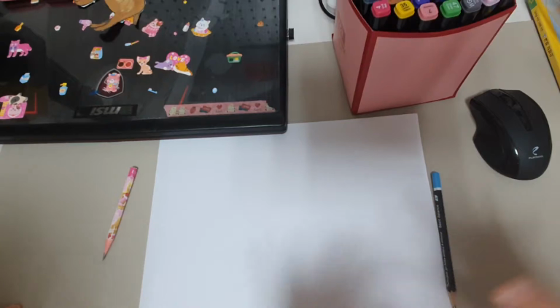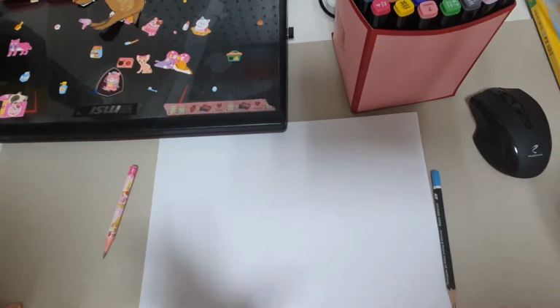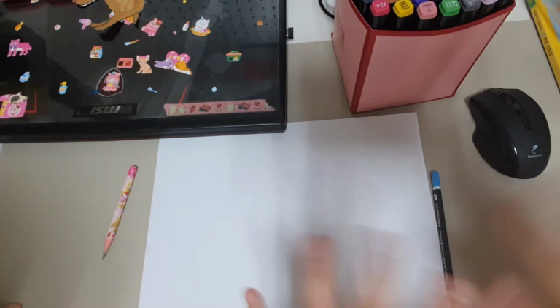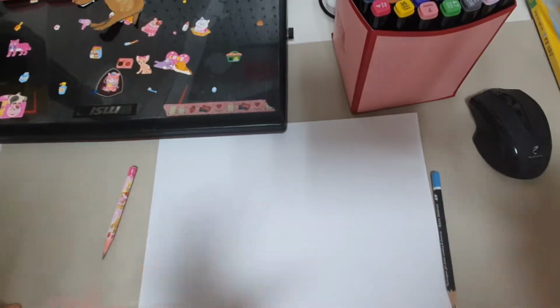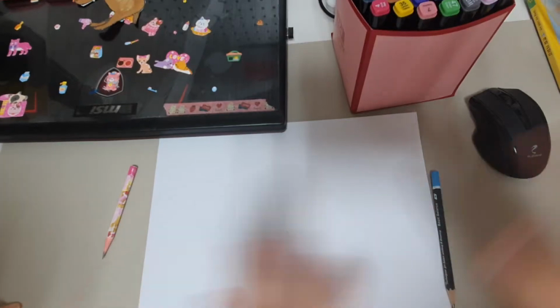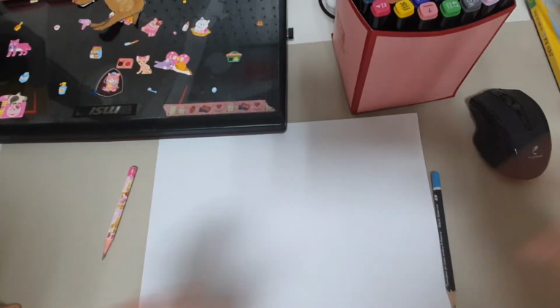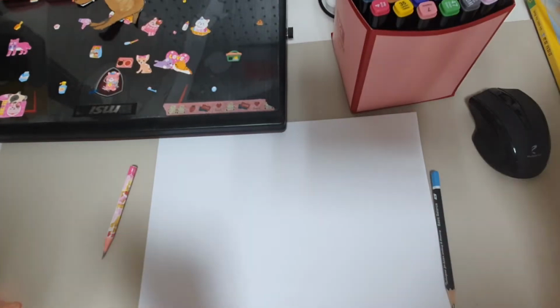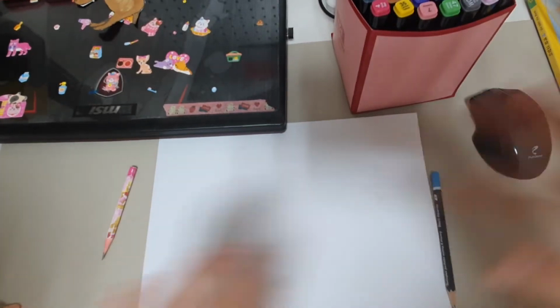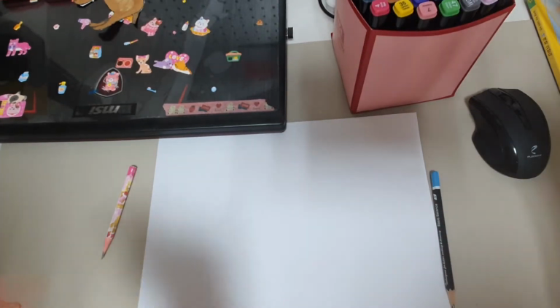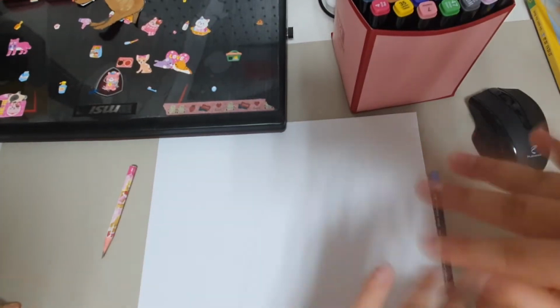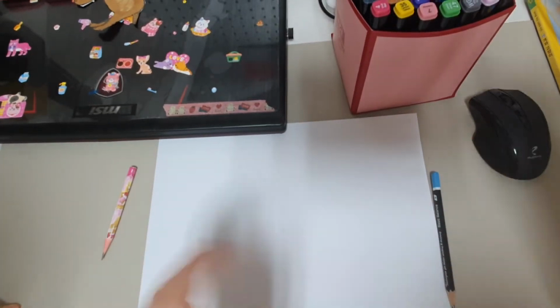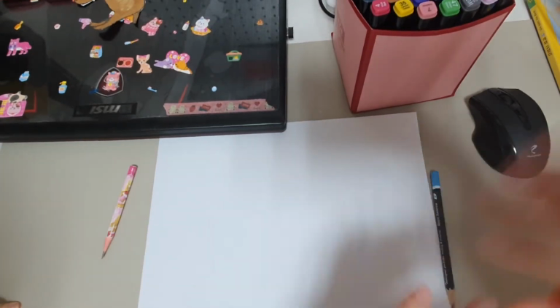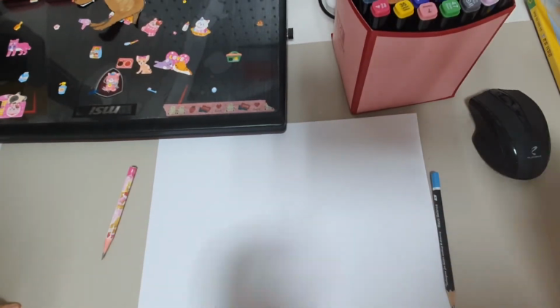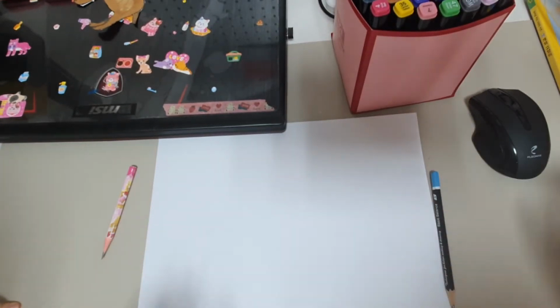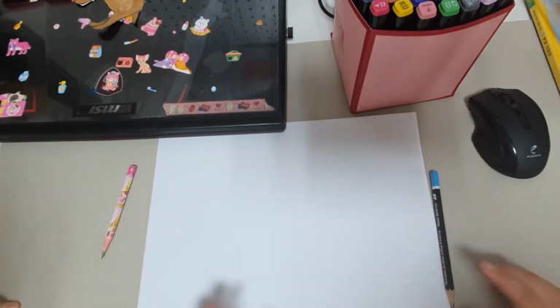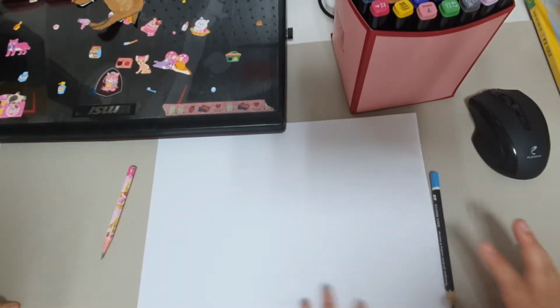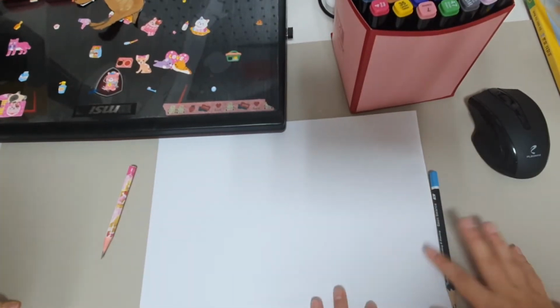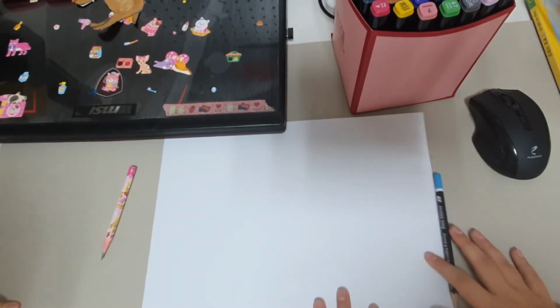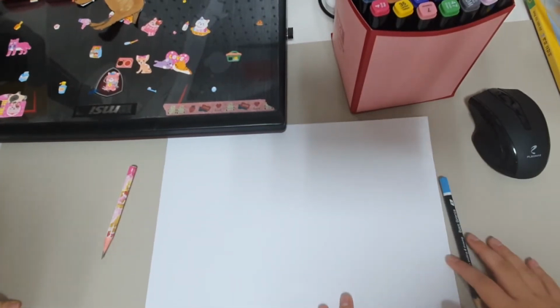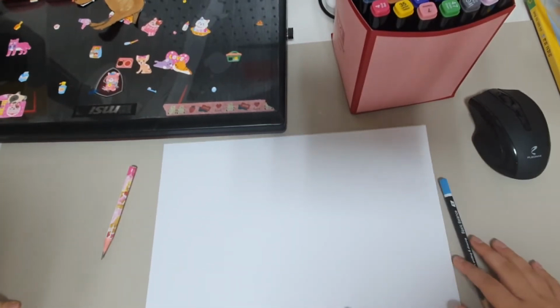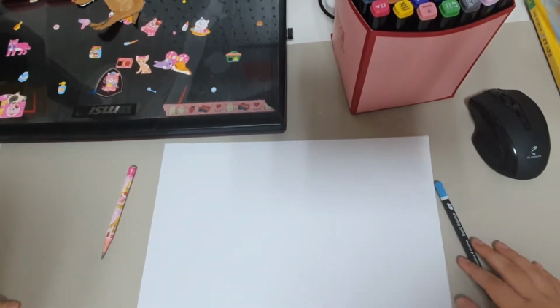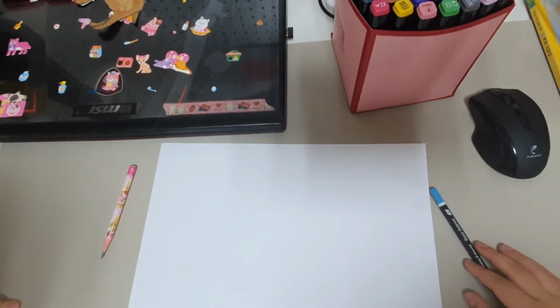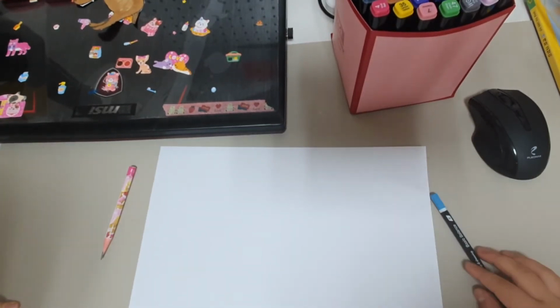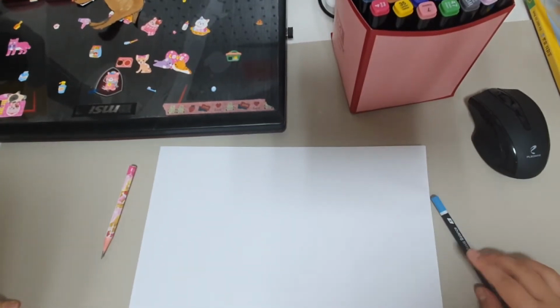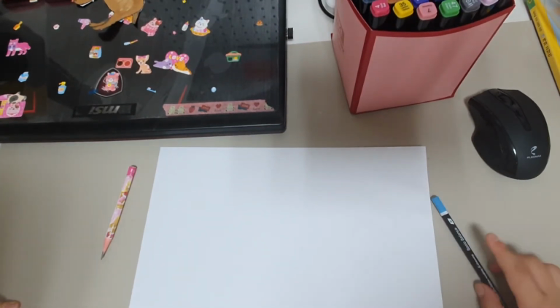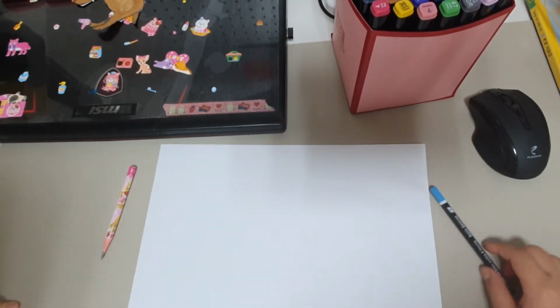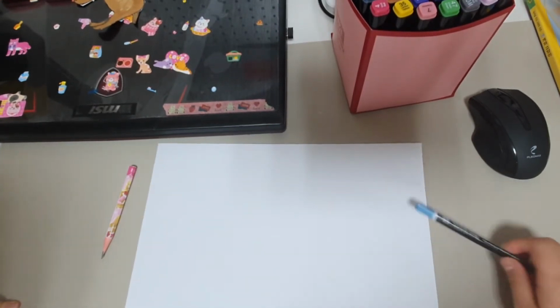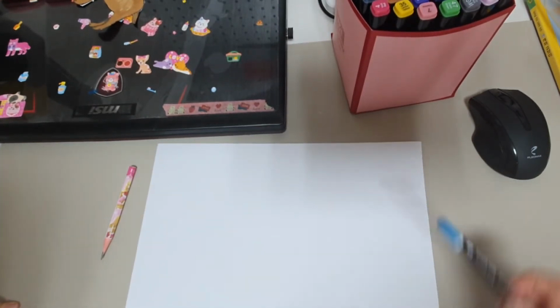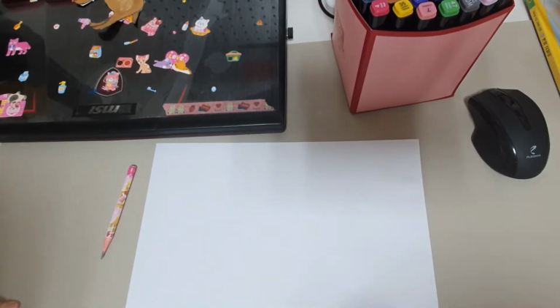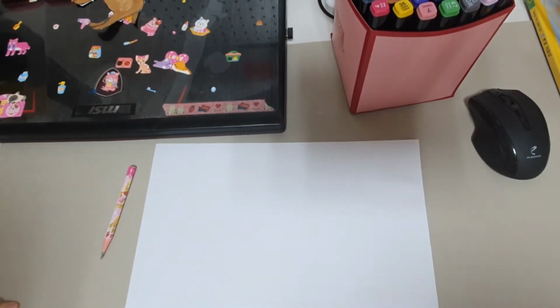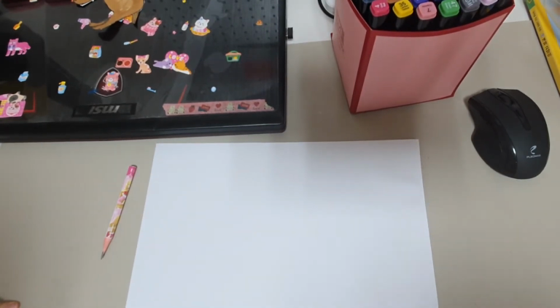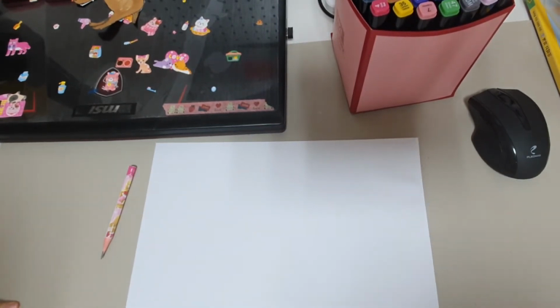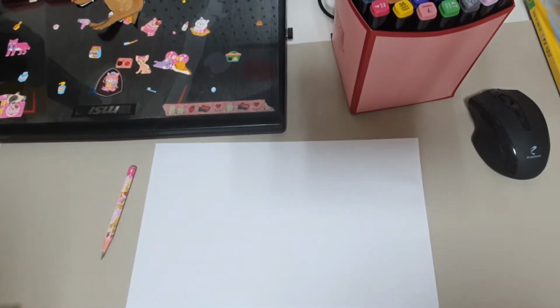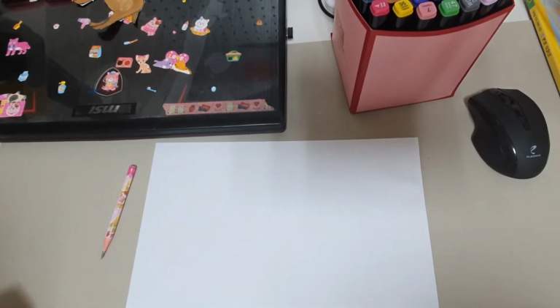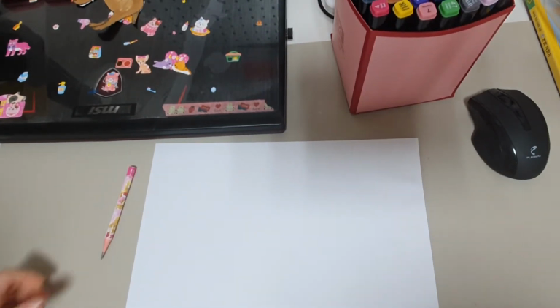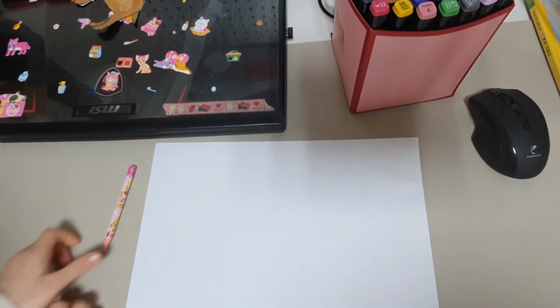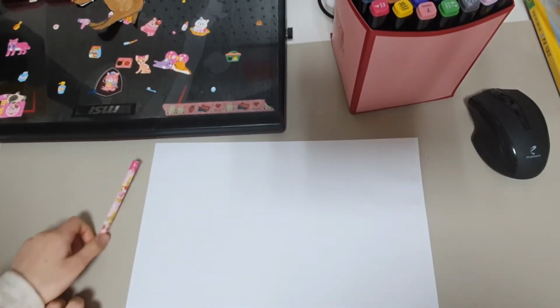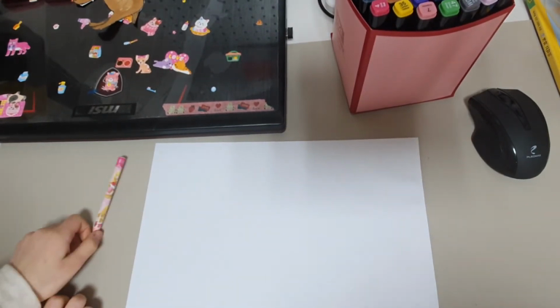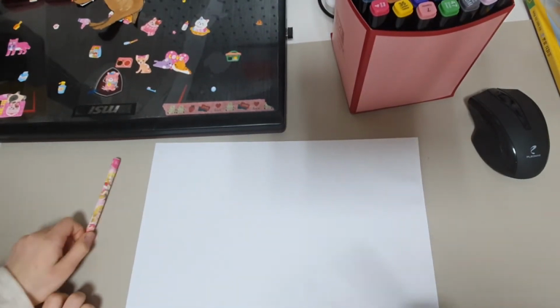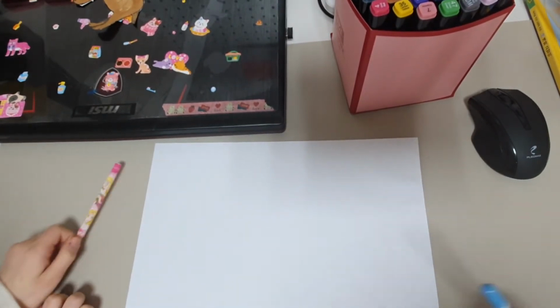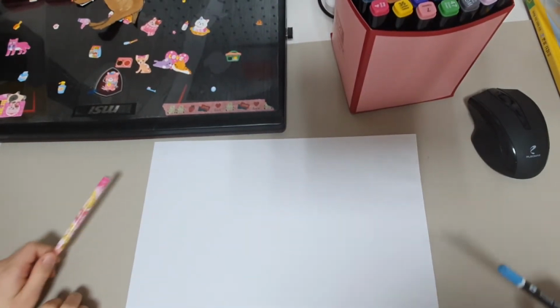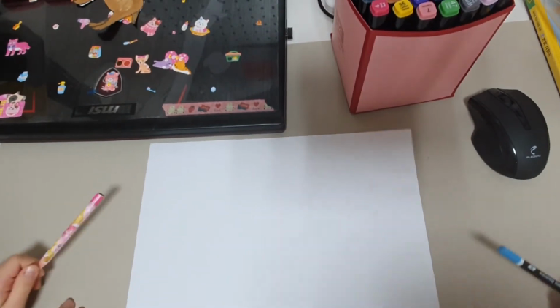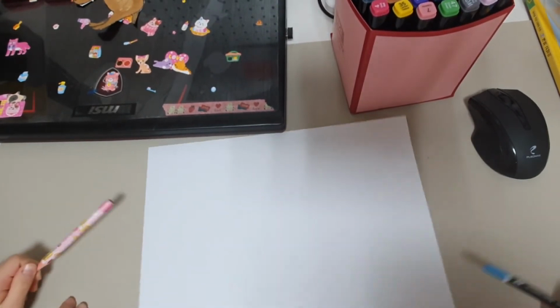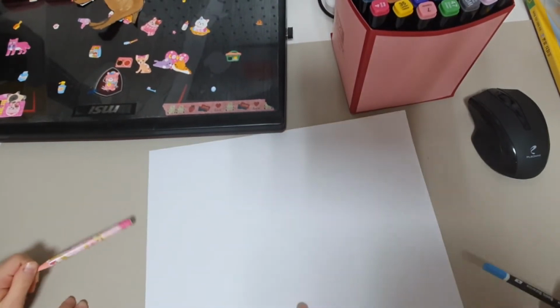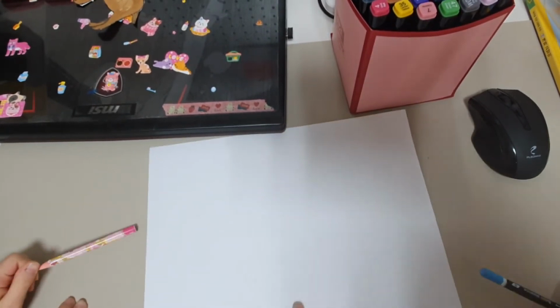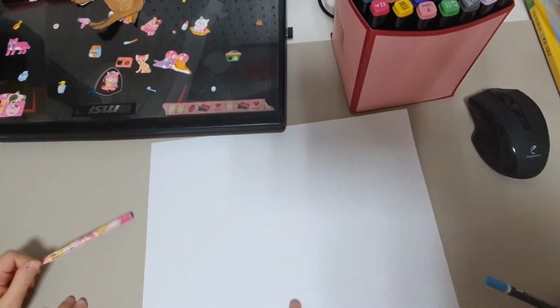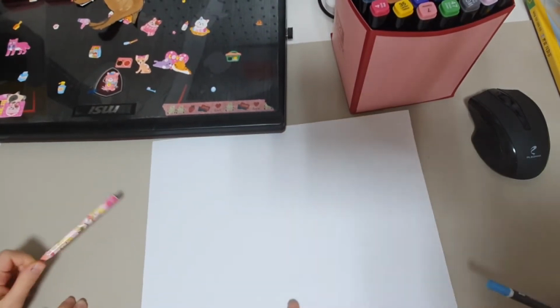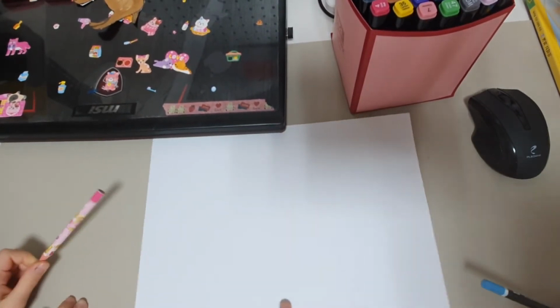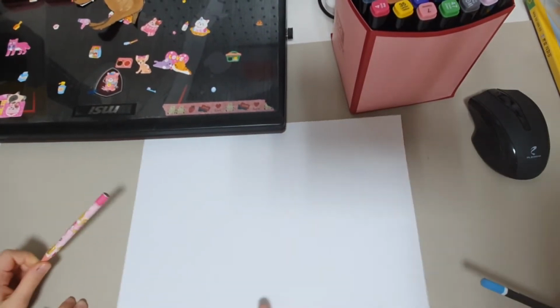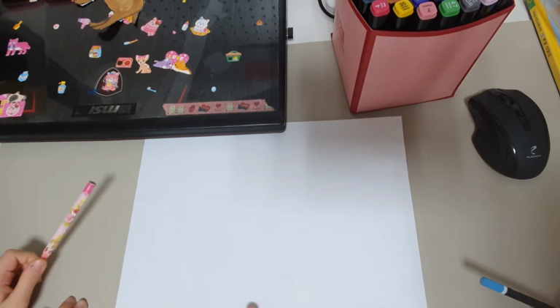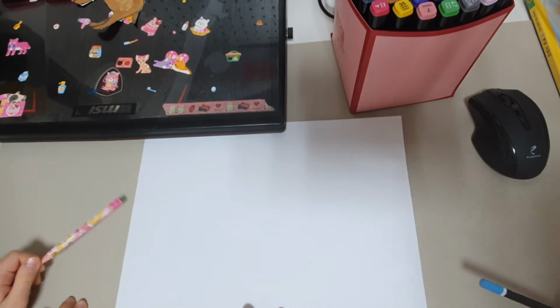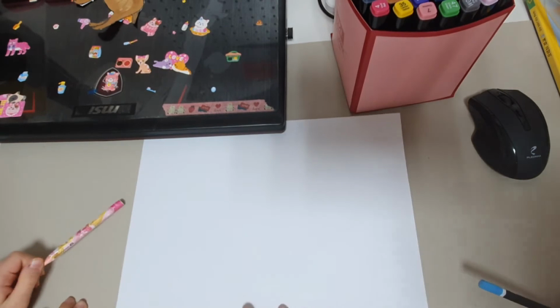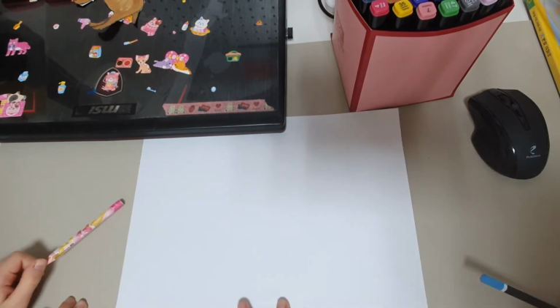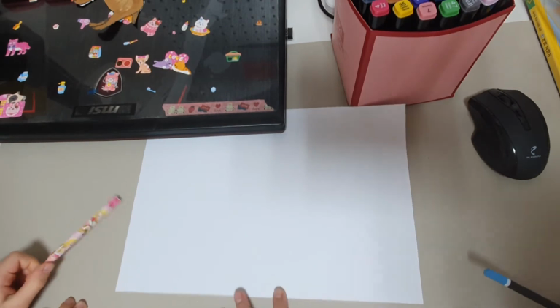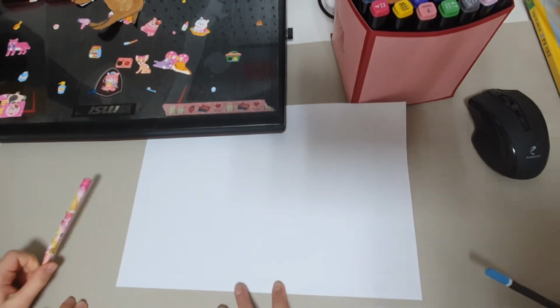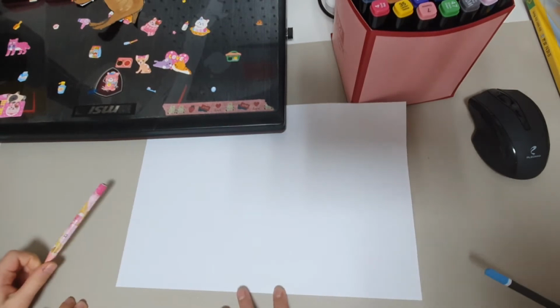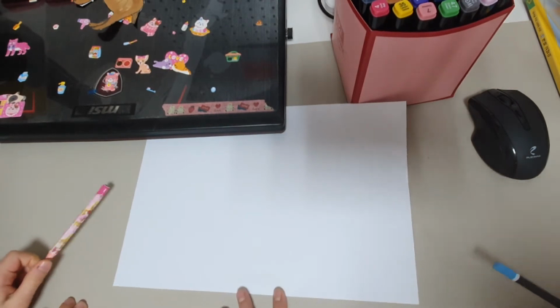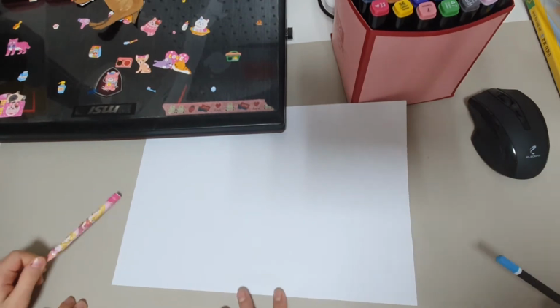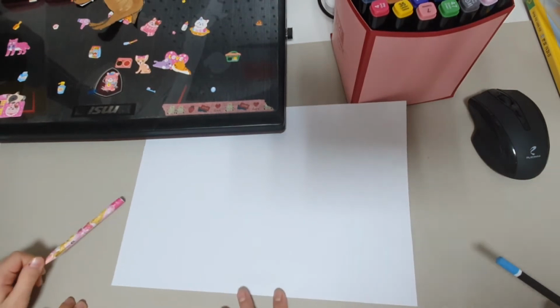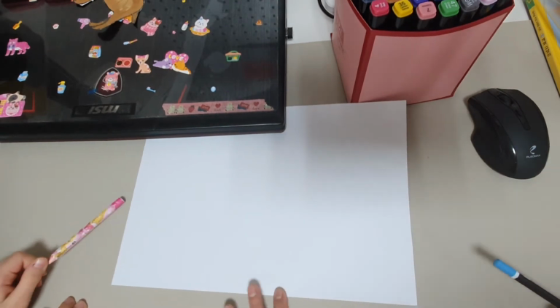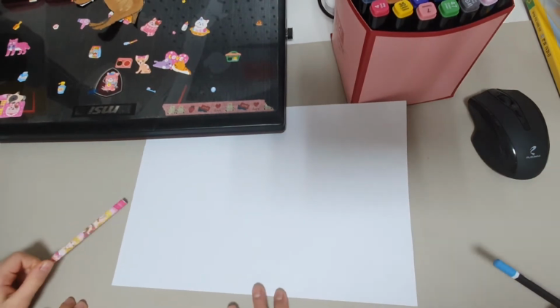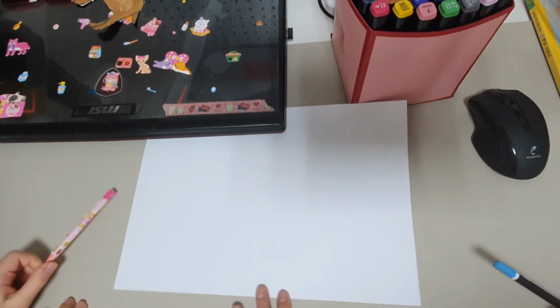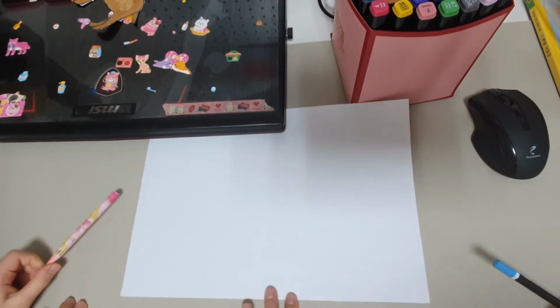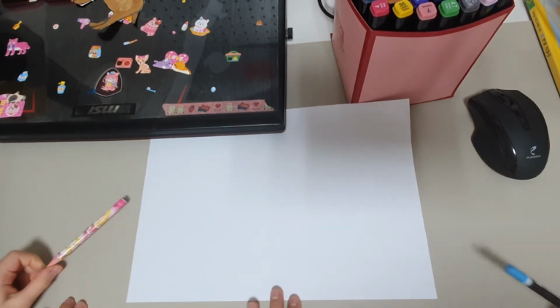Hello! This is Sarah and Emma, and today we'll be drawing a character — Panda.